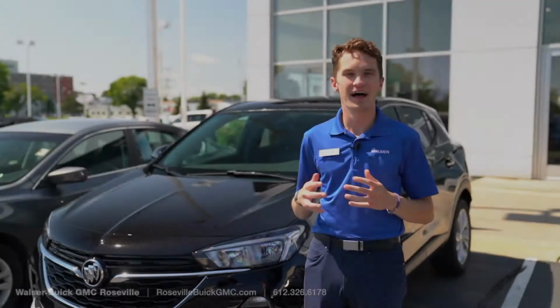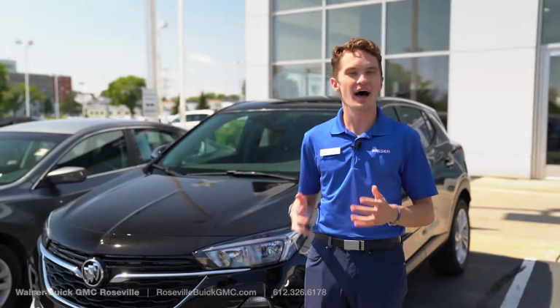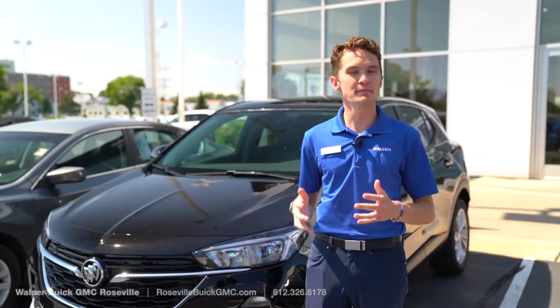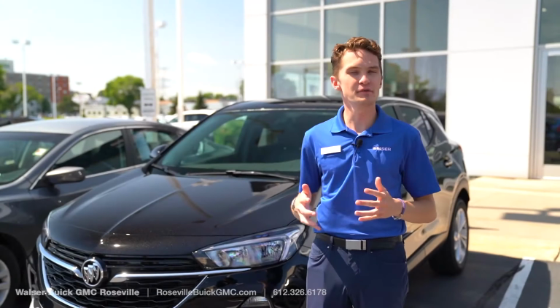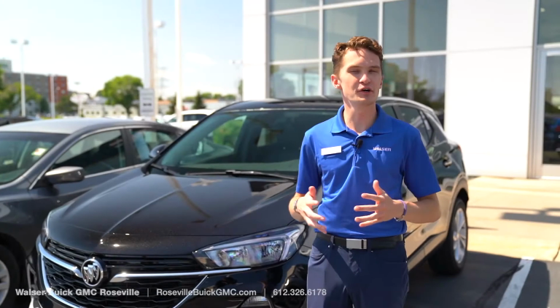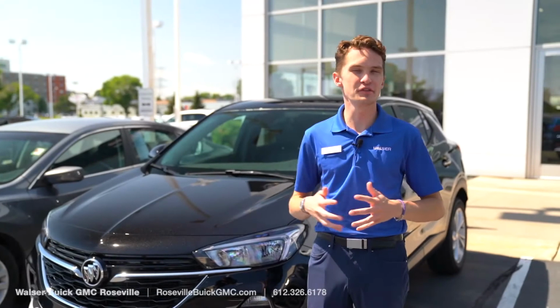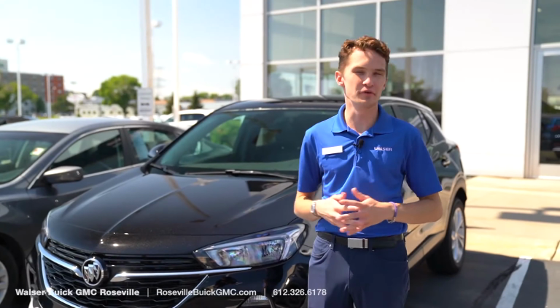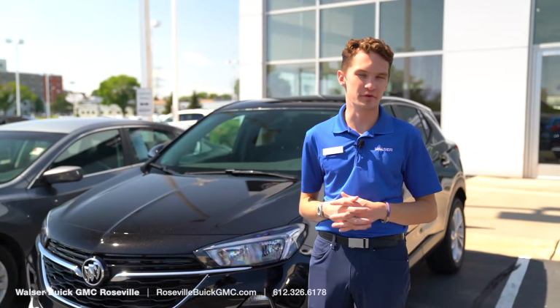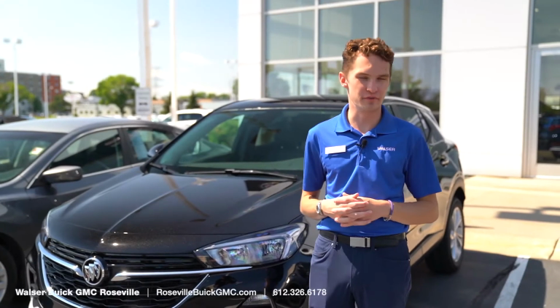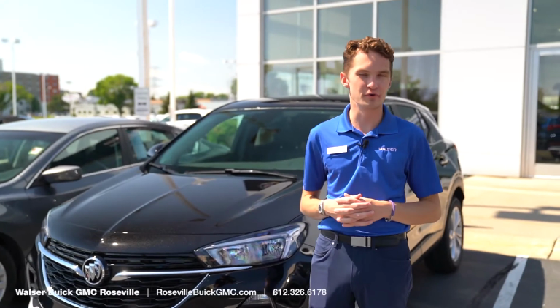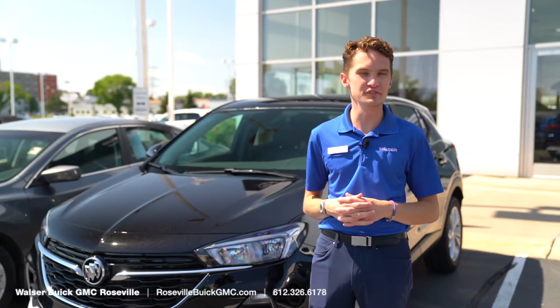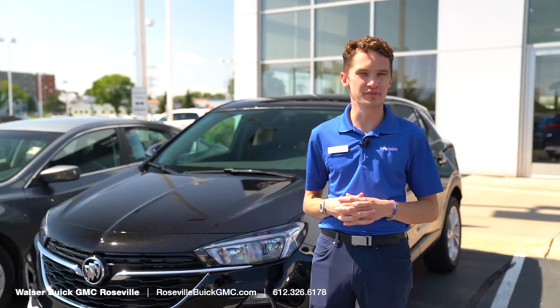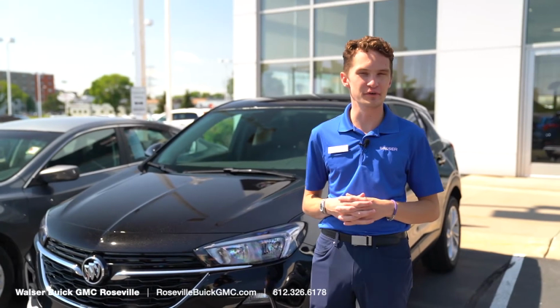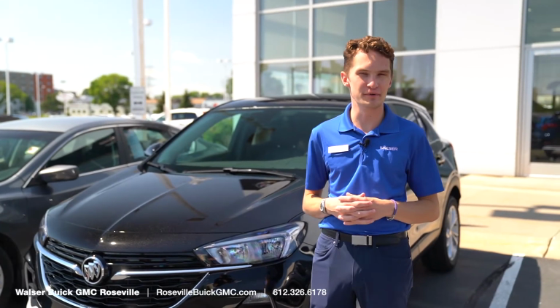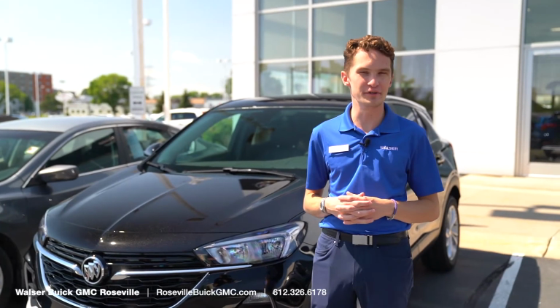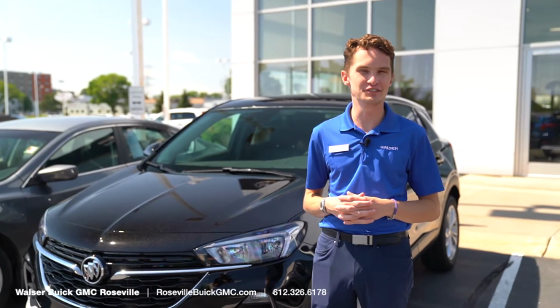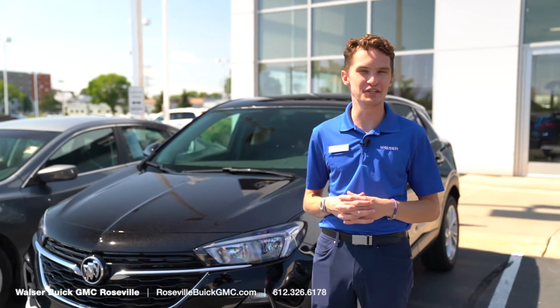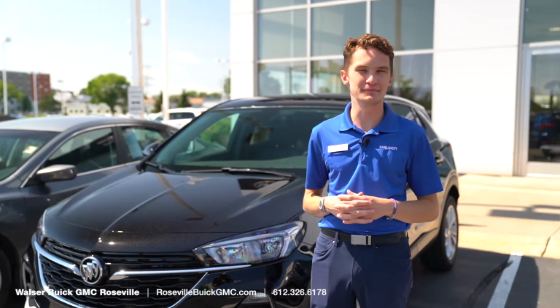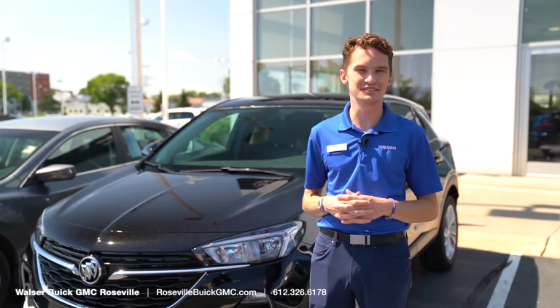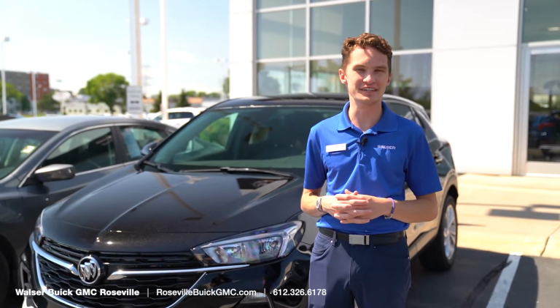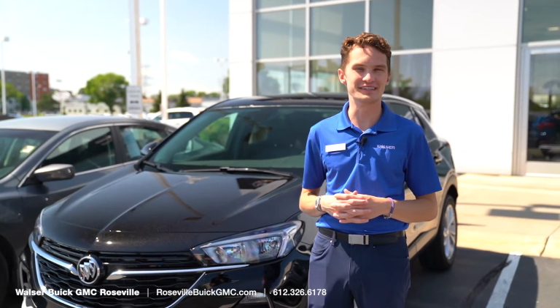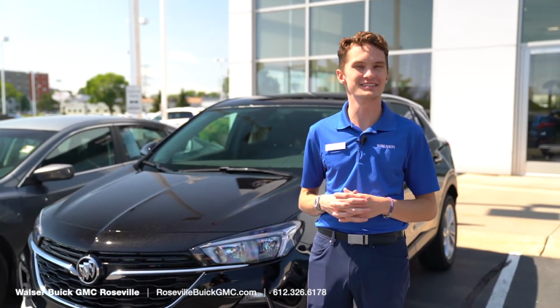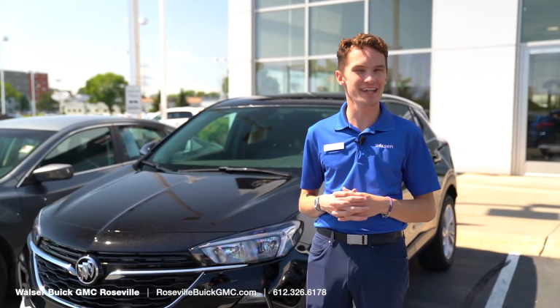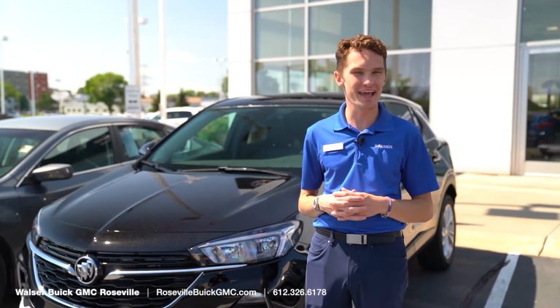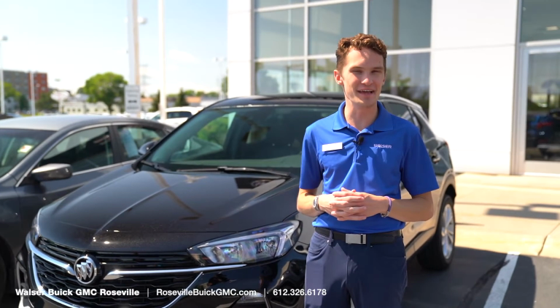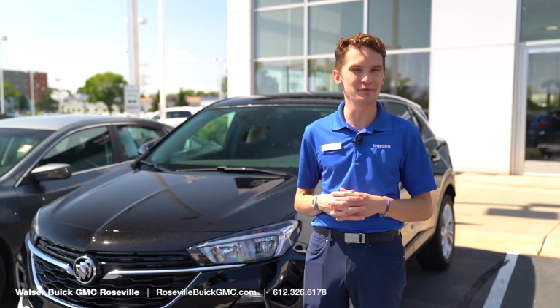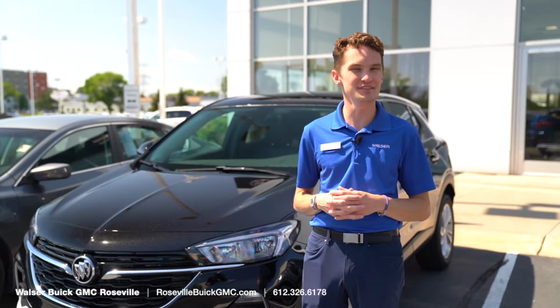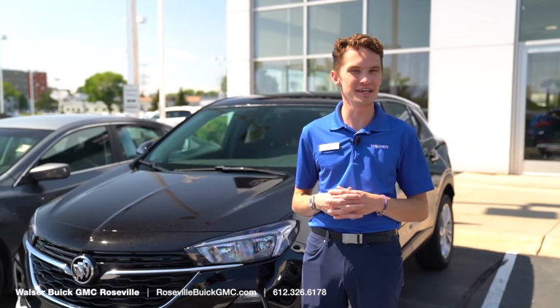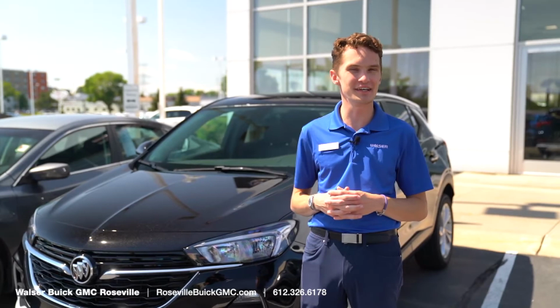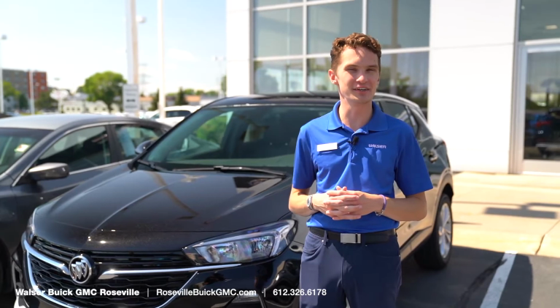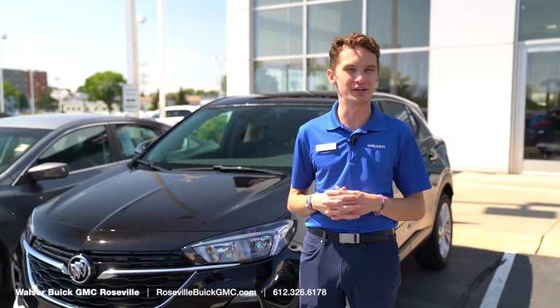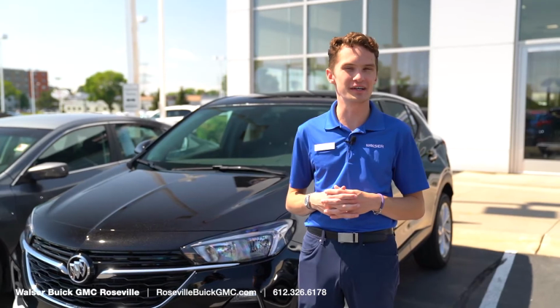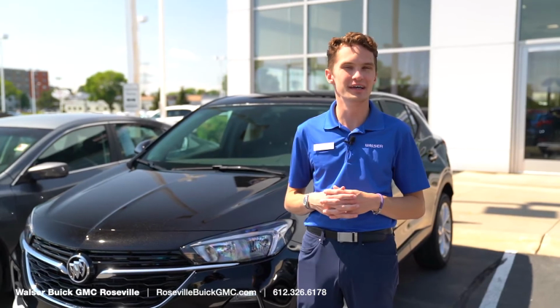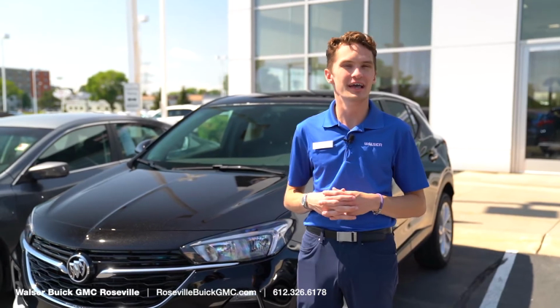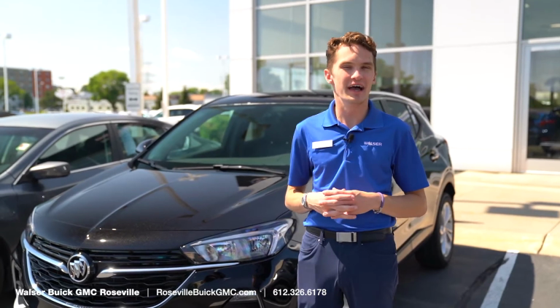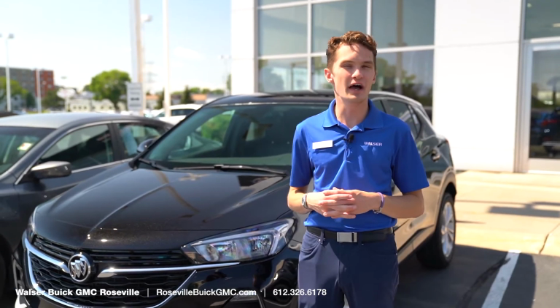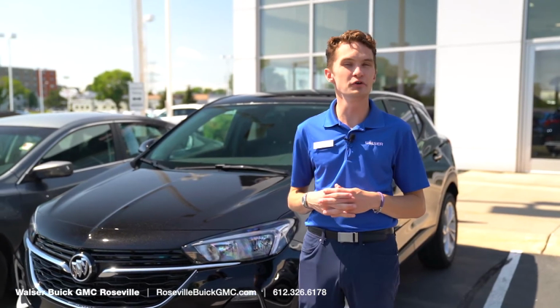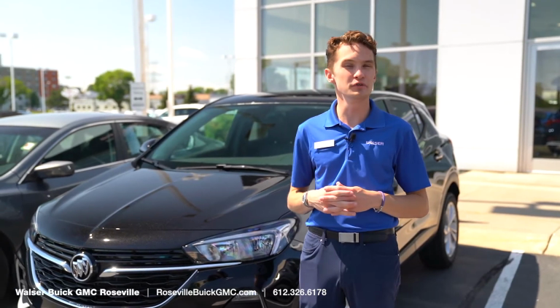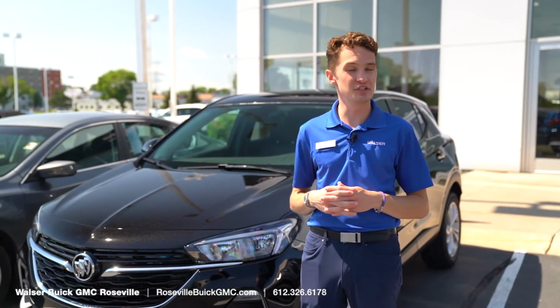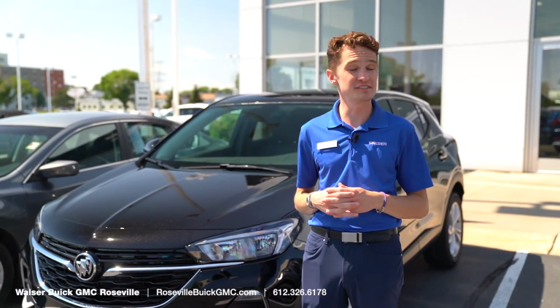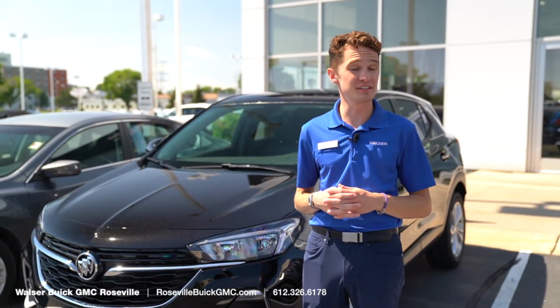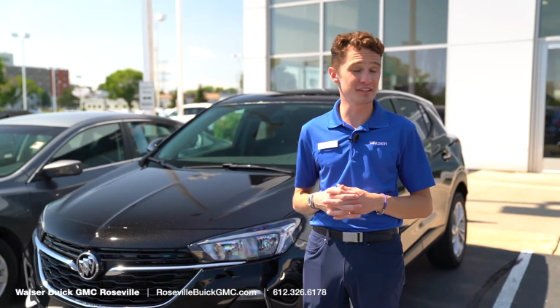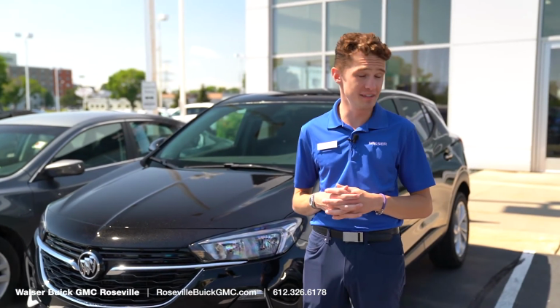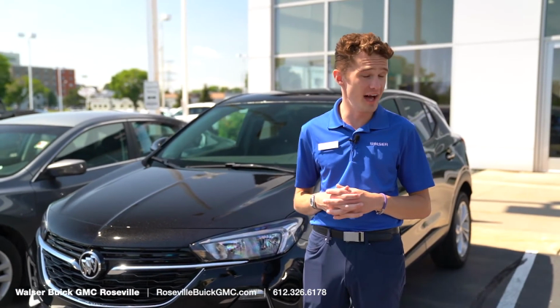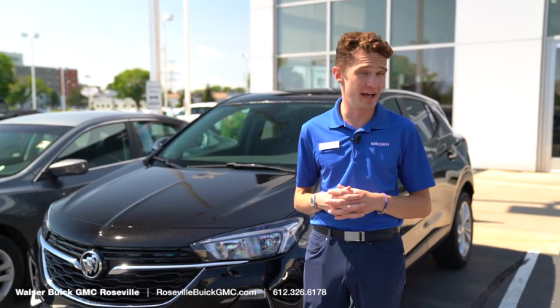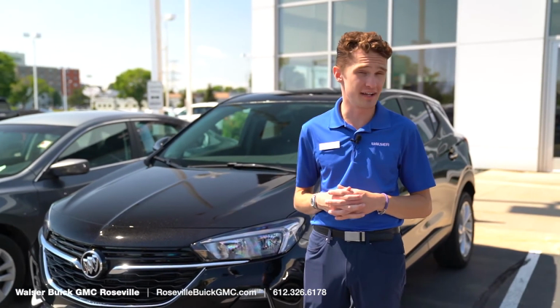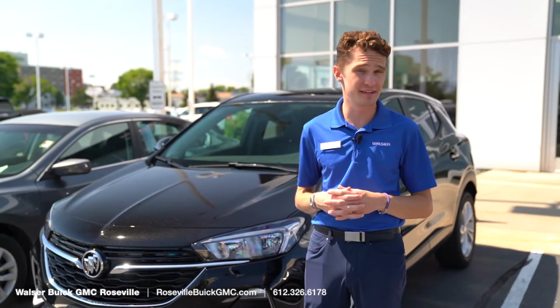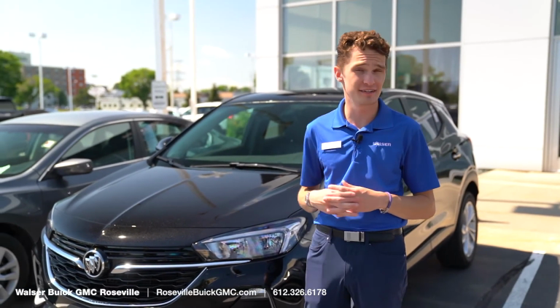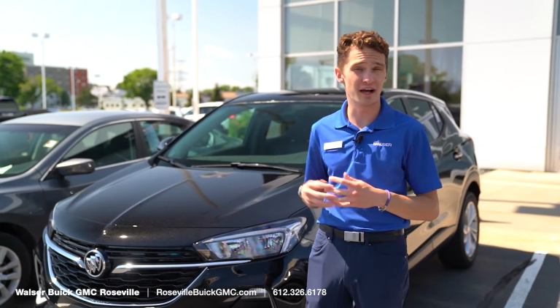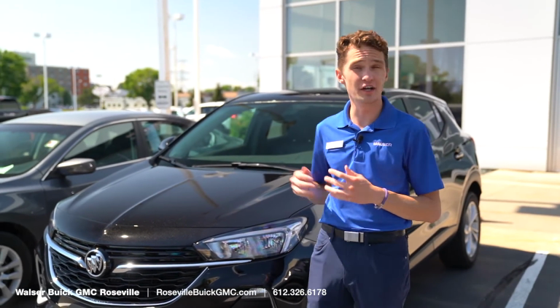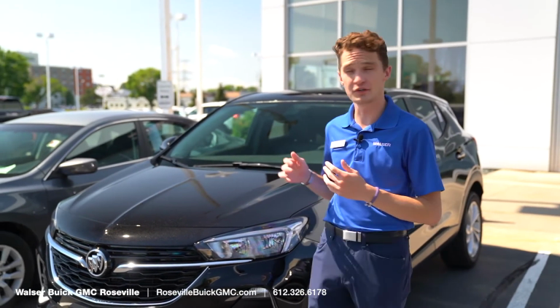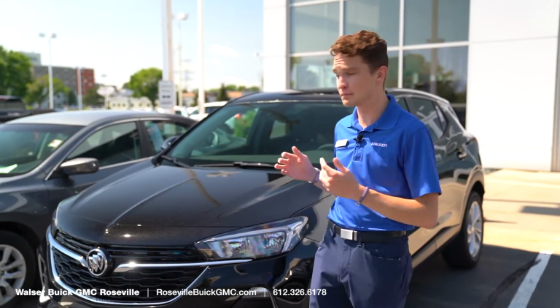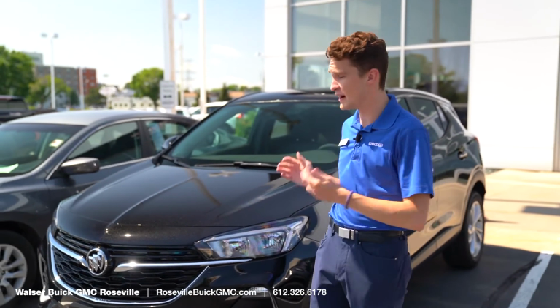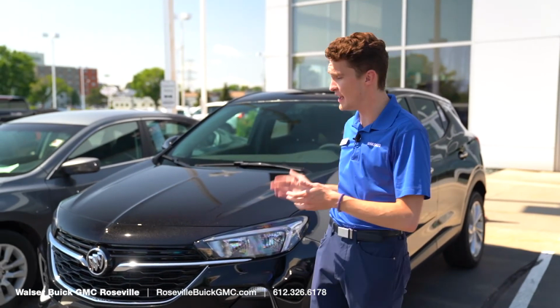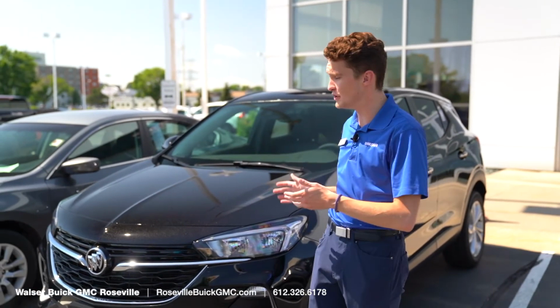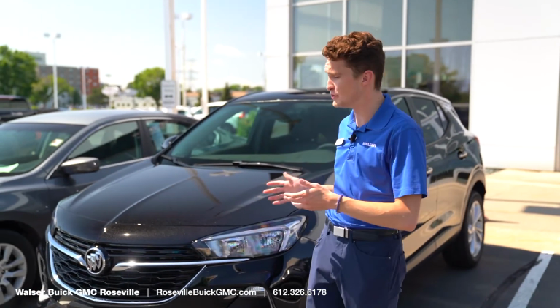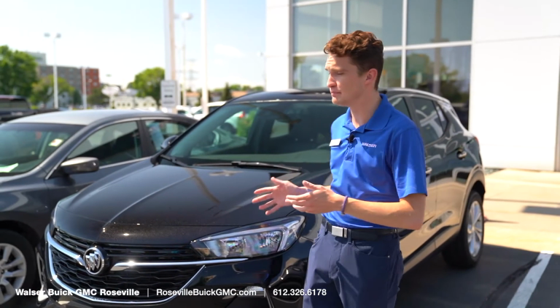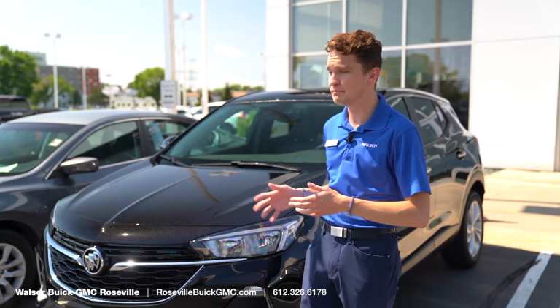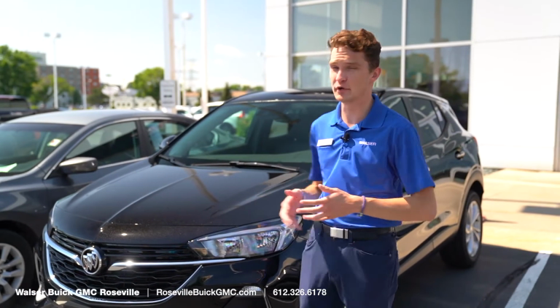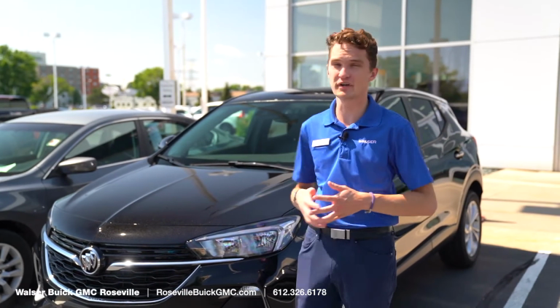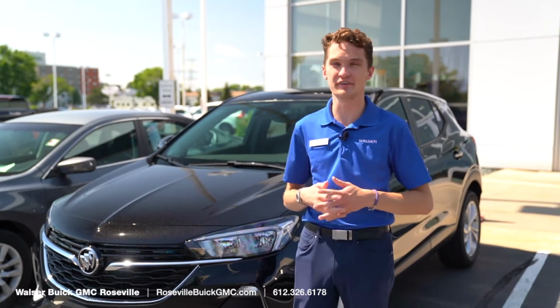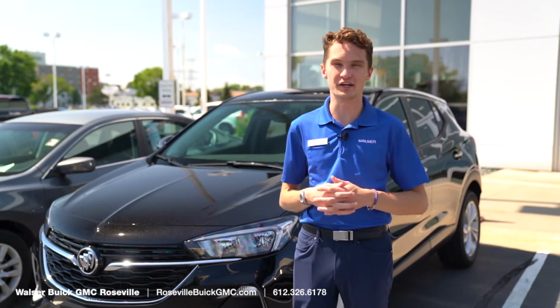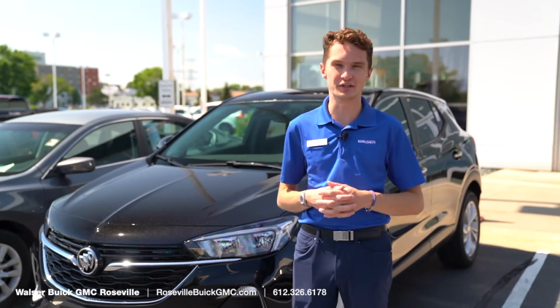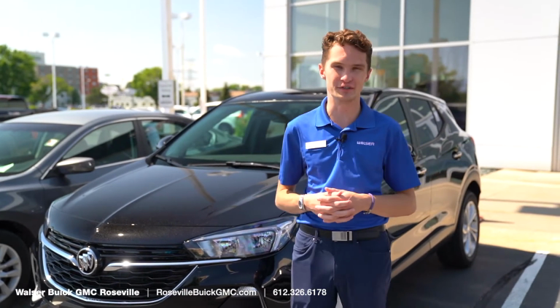I'm Kirk Thorne with Roseville Buick GMC, and today we'll take a look at how to adjust the clock on your brand new Buick vehicle.